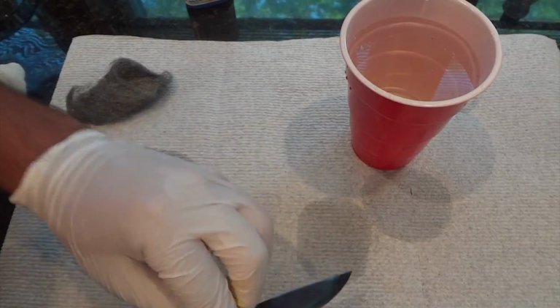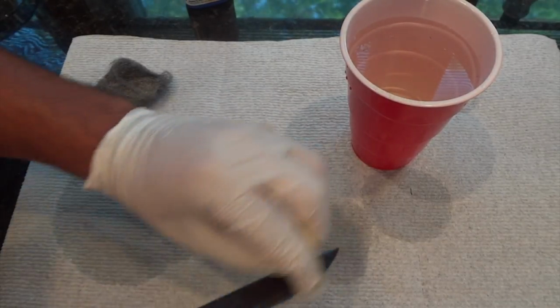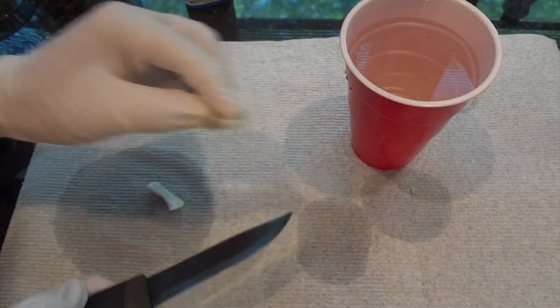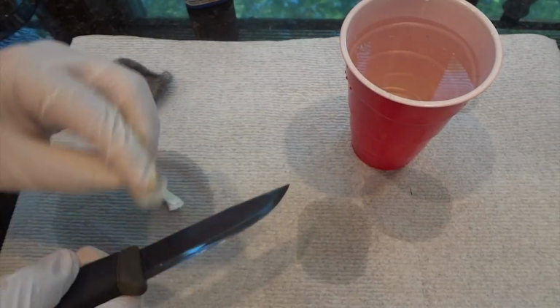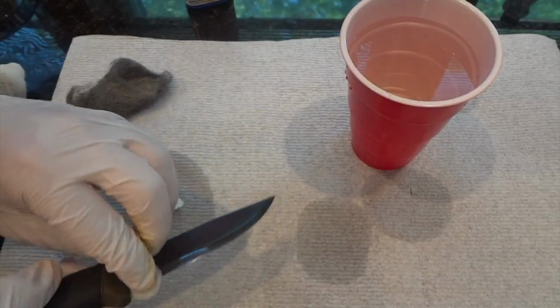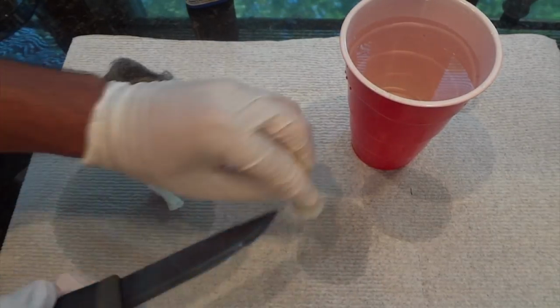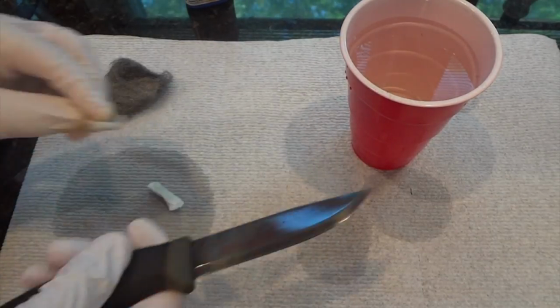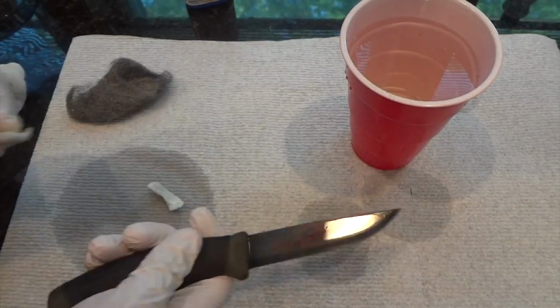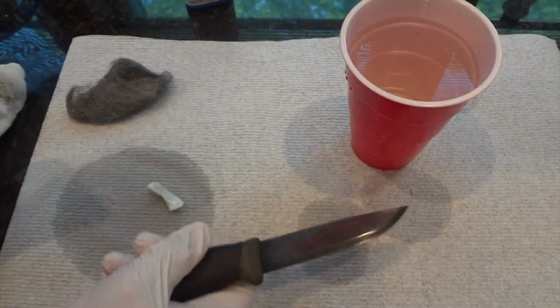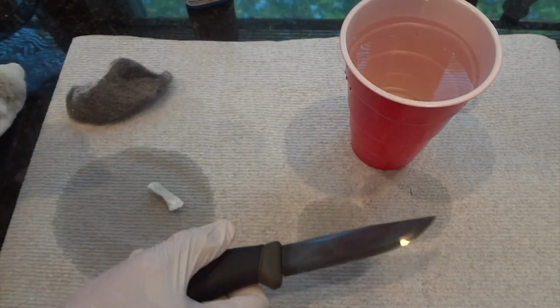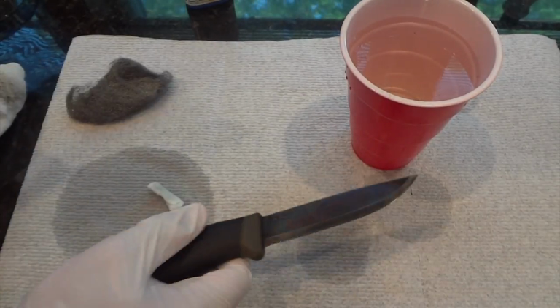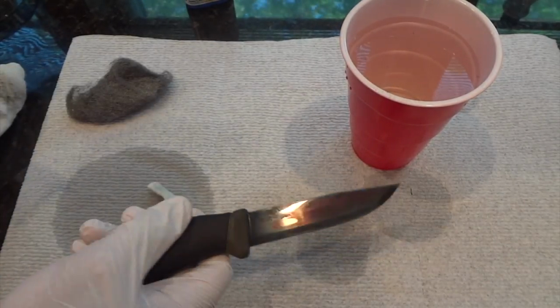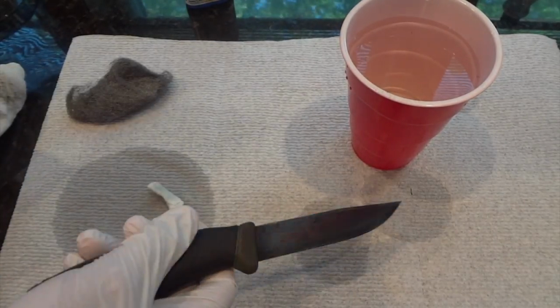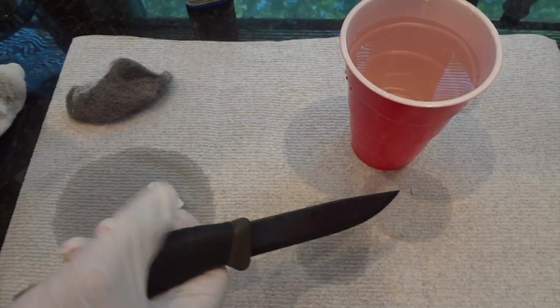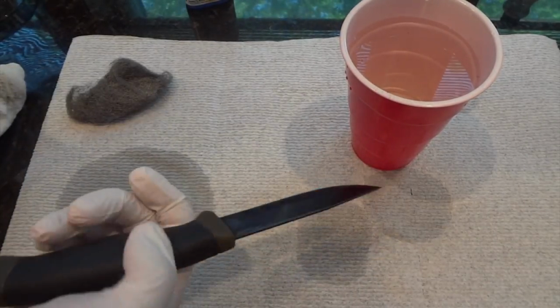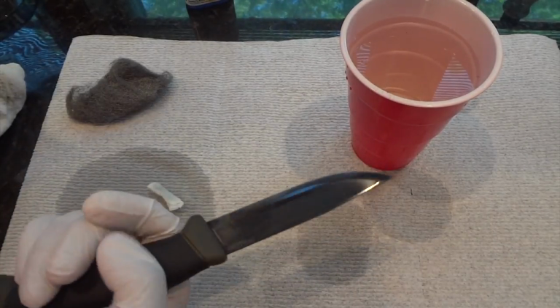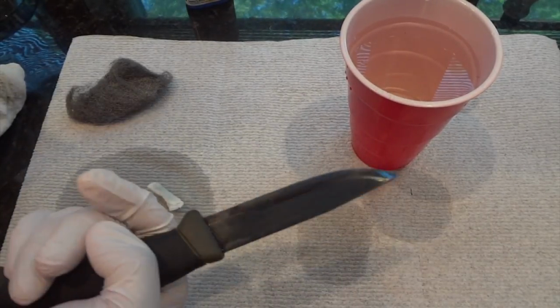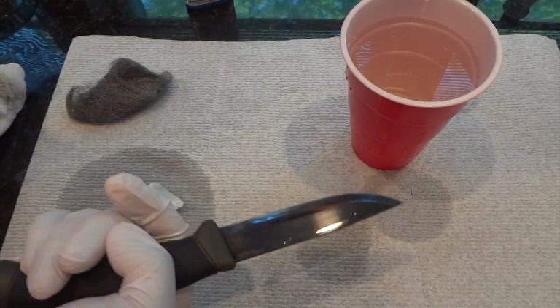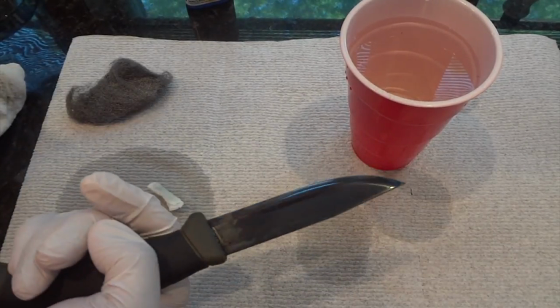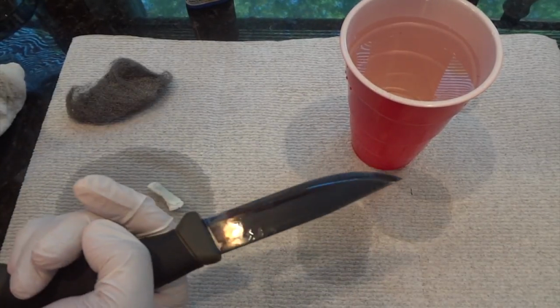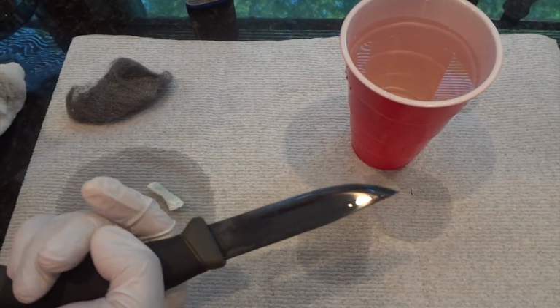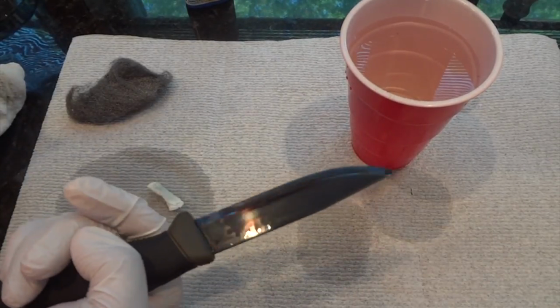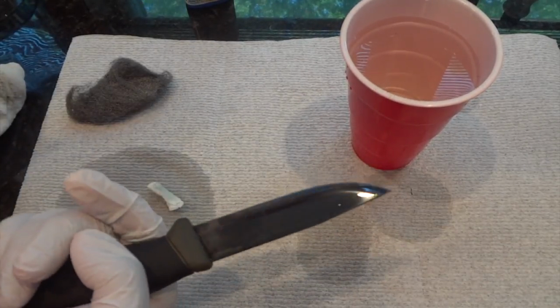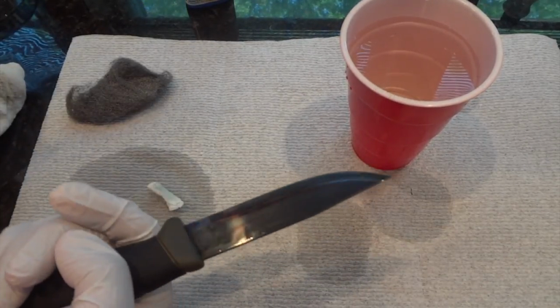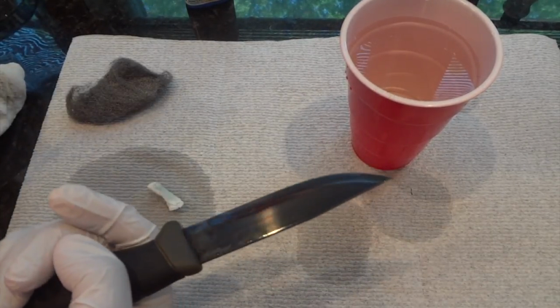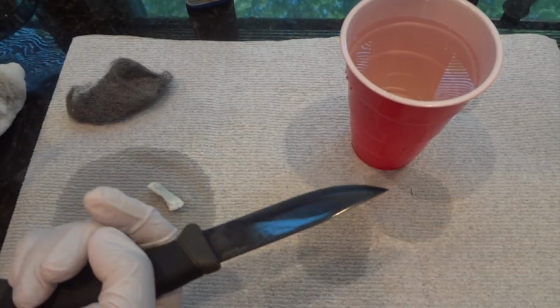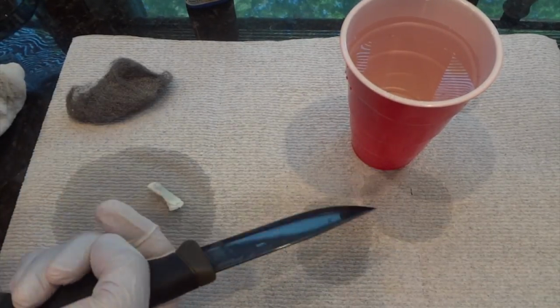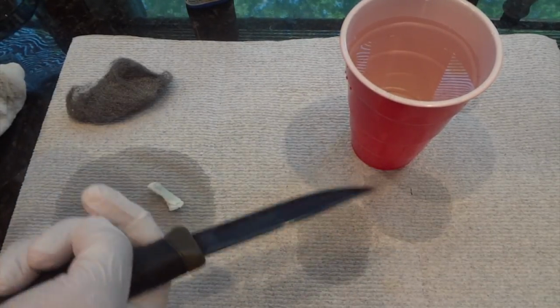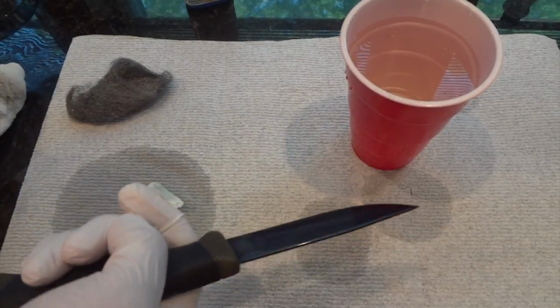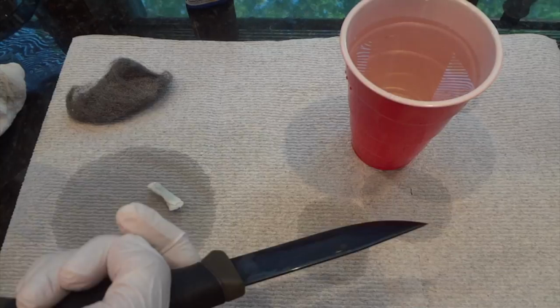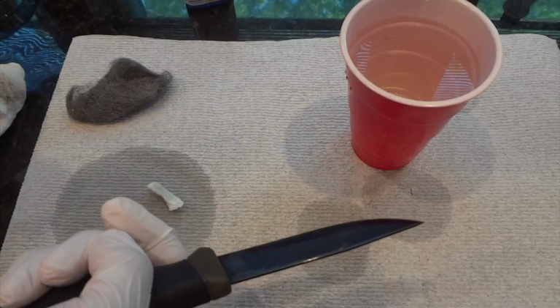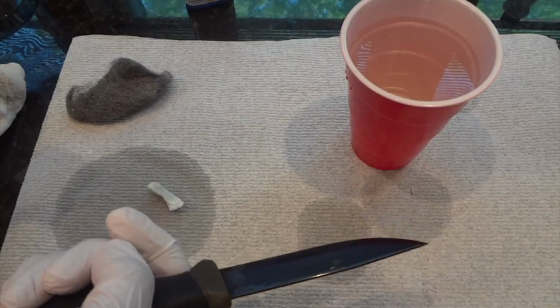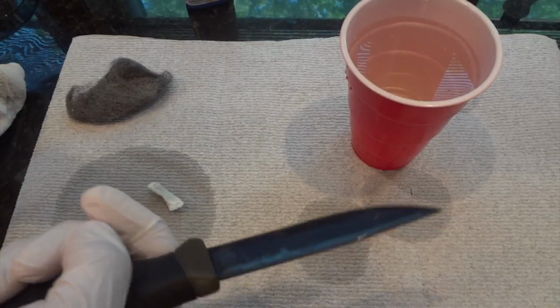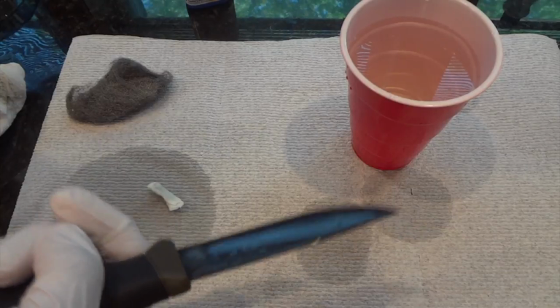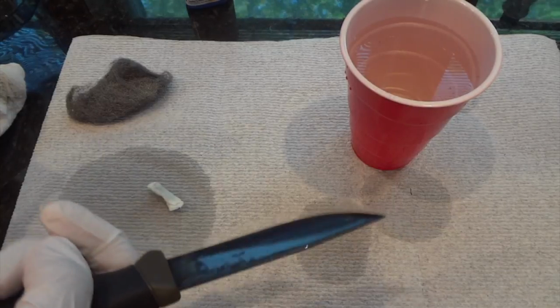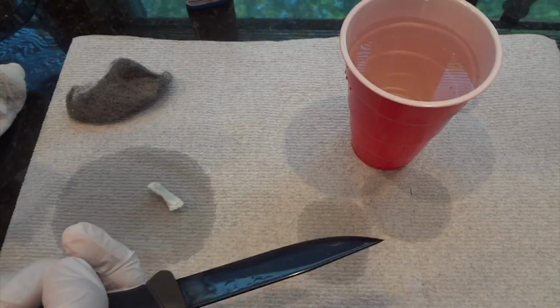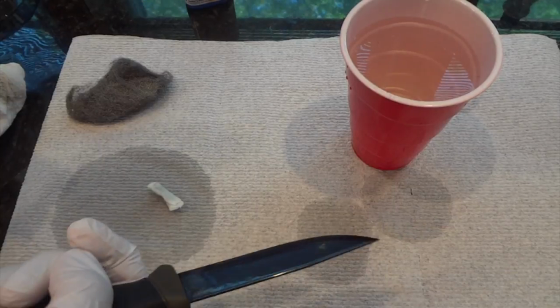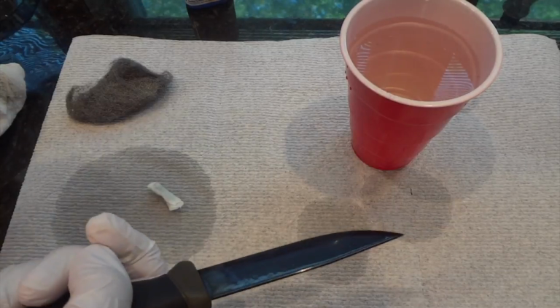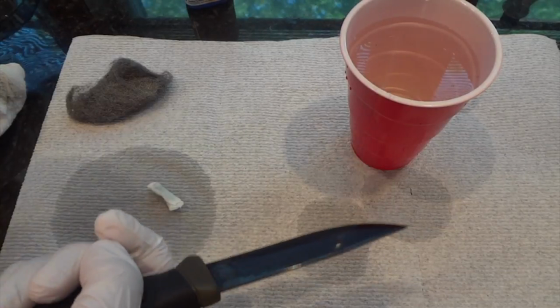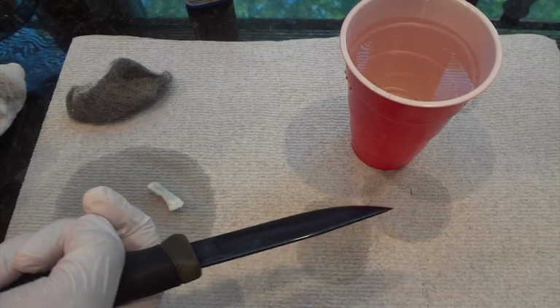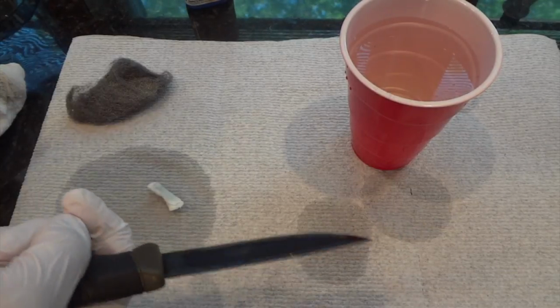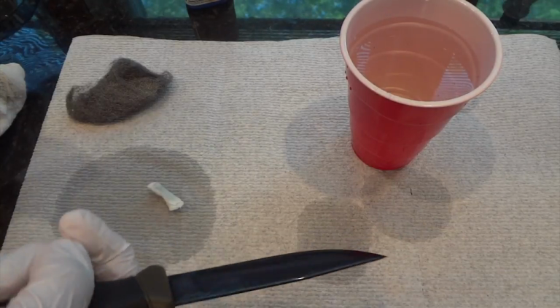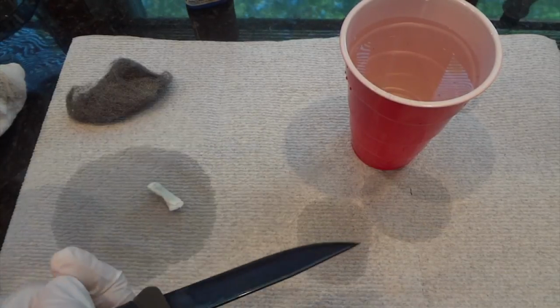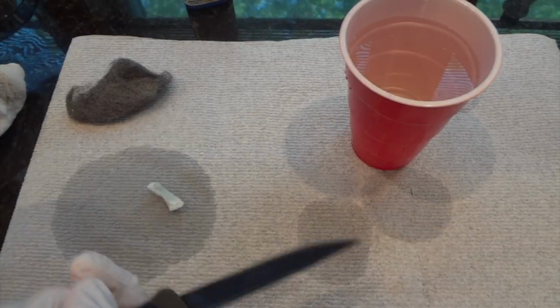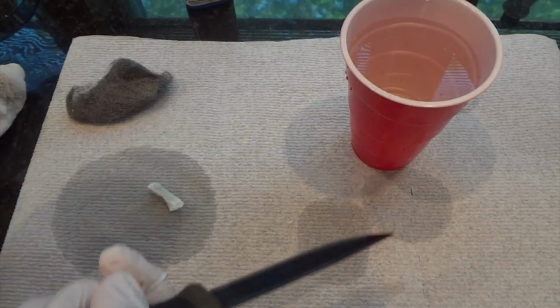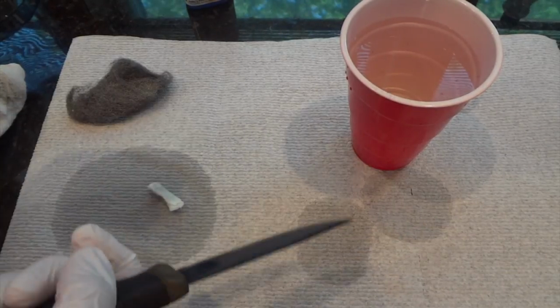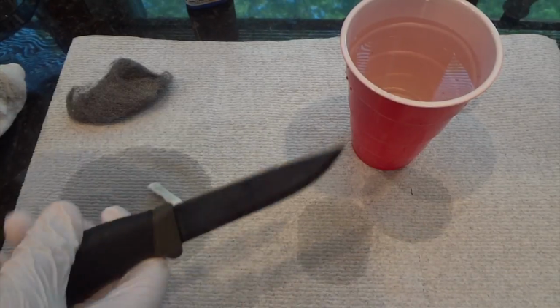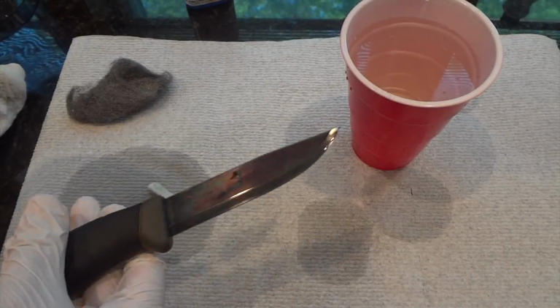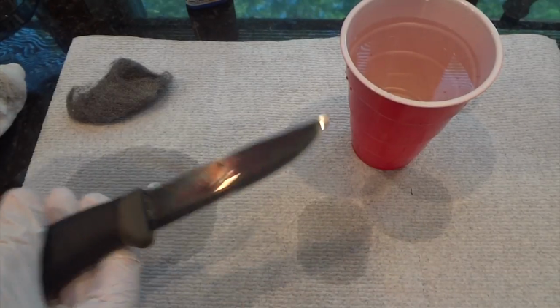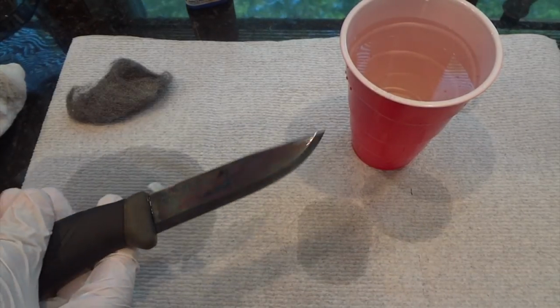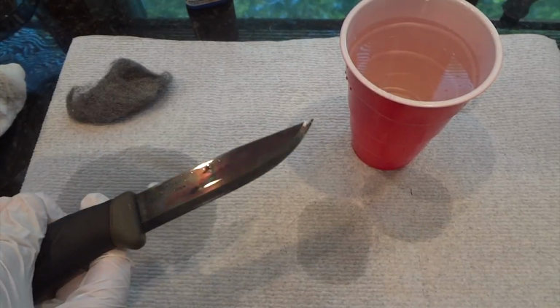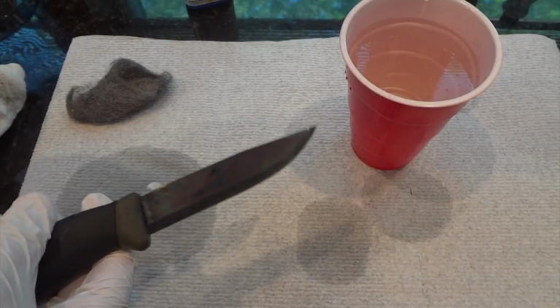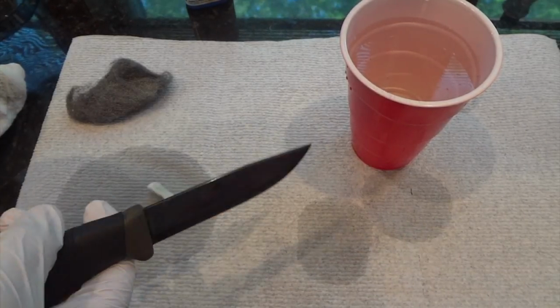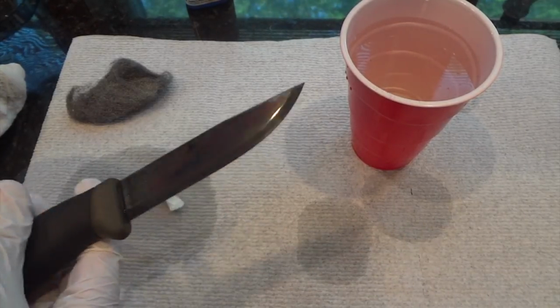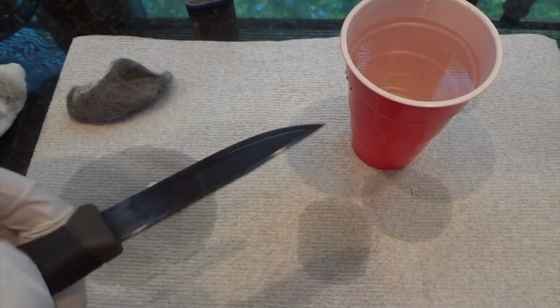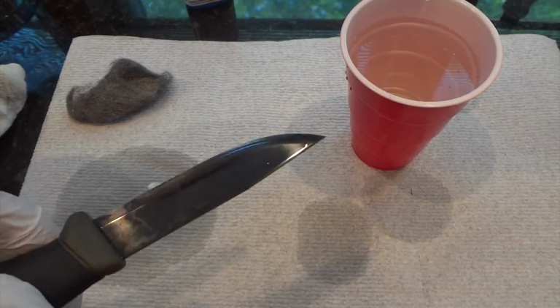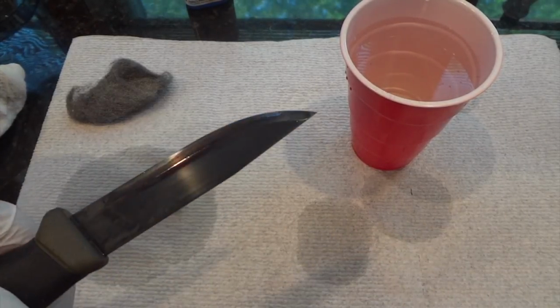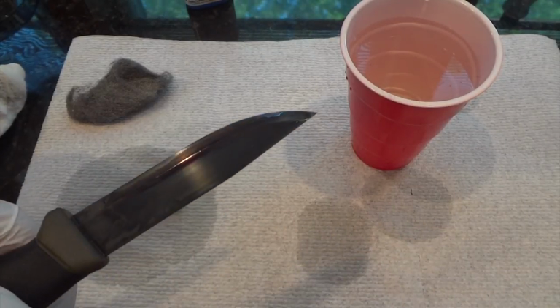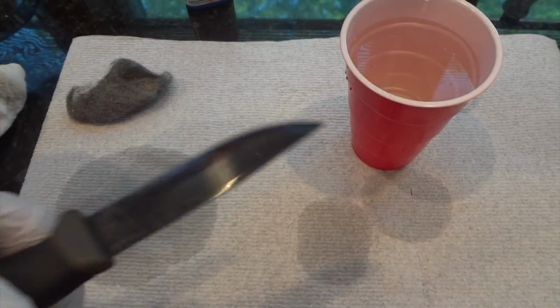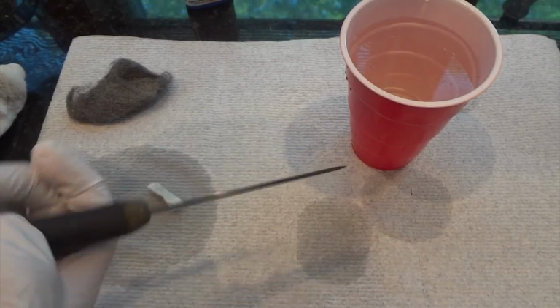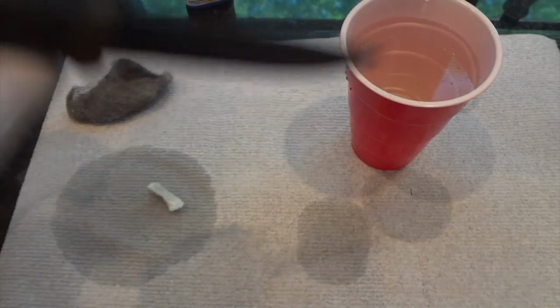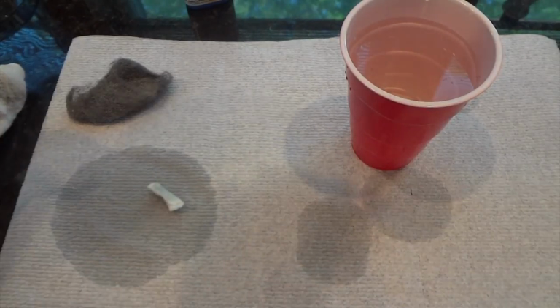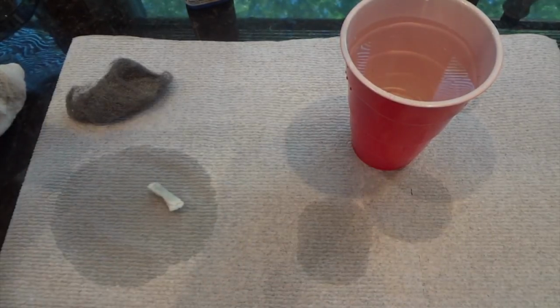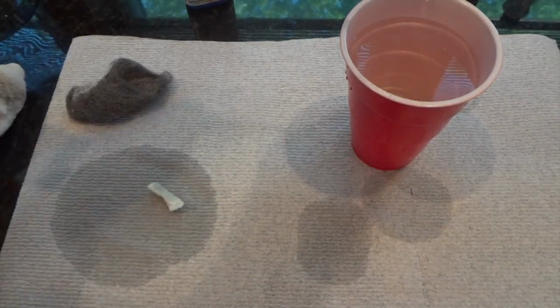The cold blue will help preserve and protect the metal, but it's not perfect for knives as use will wear away at the bluing.